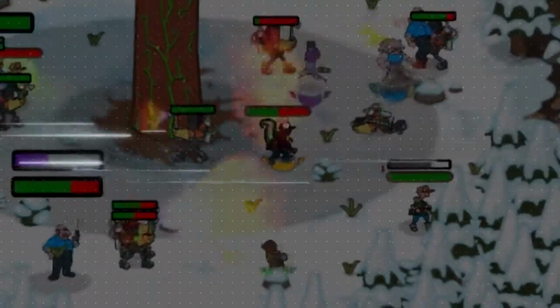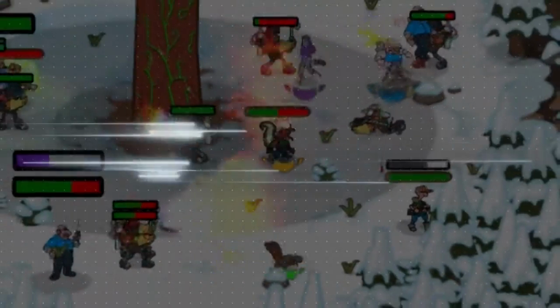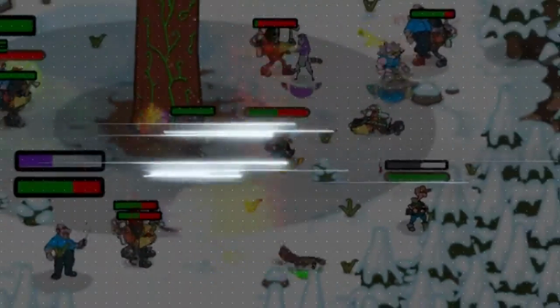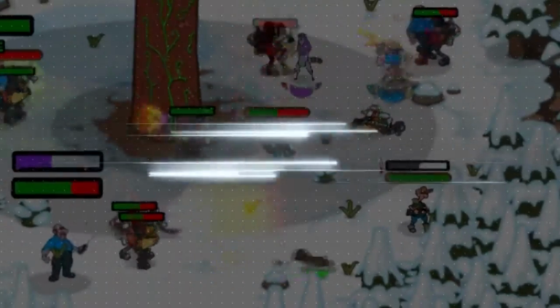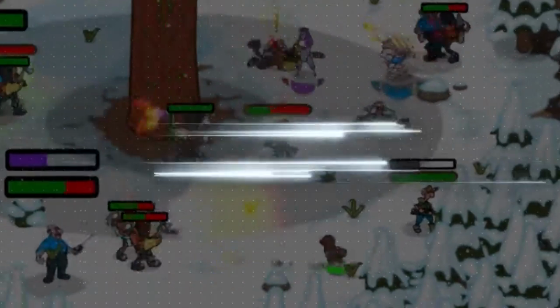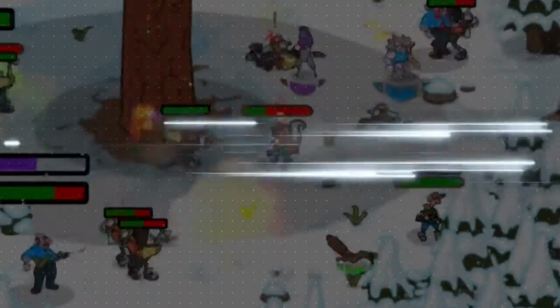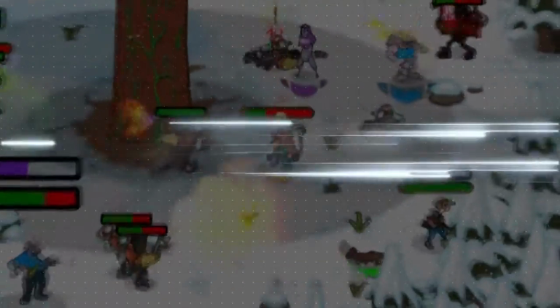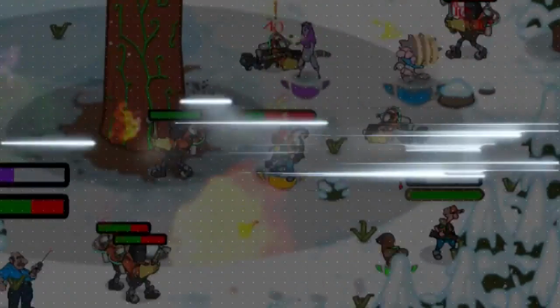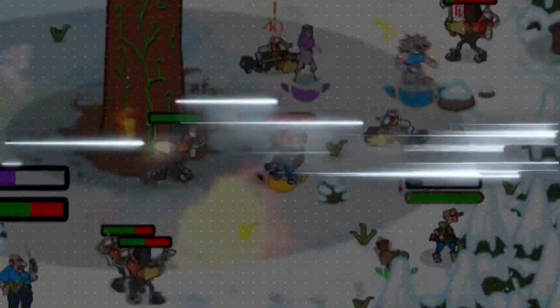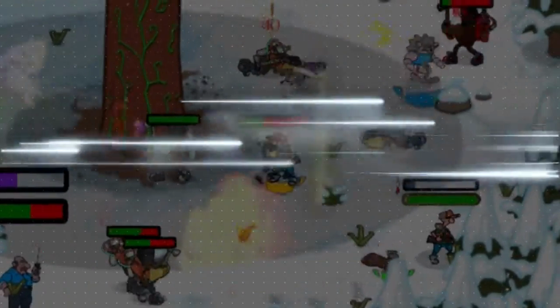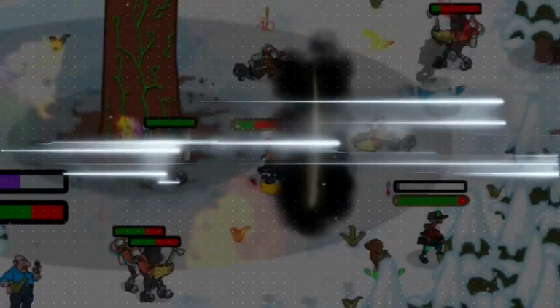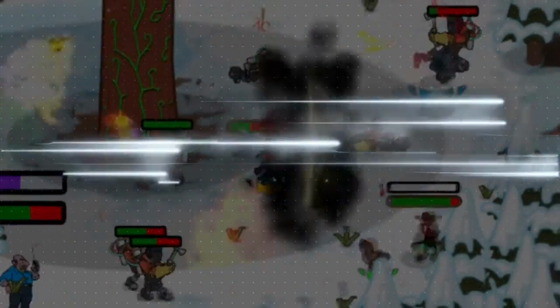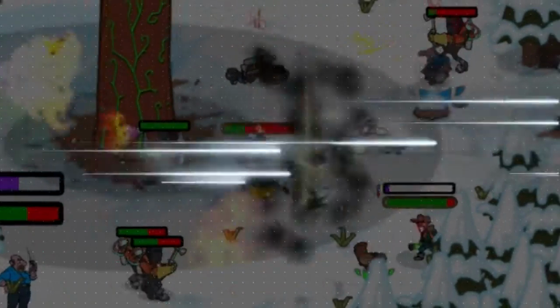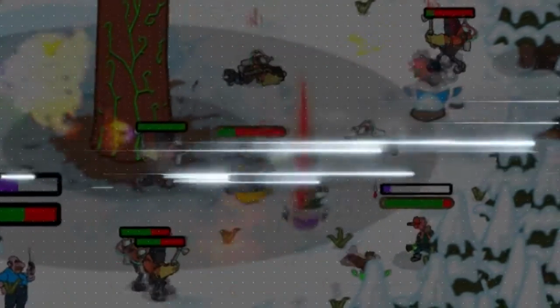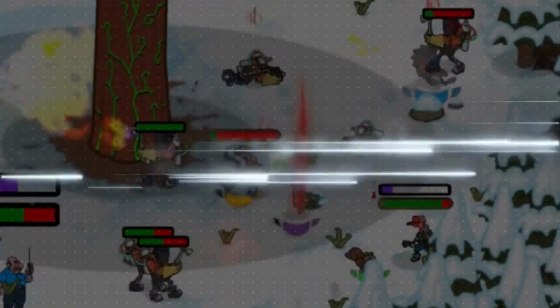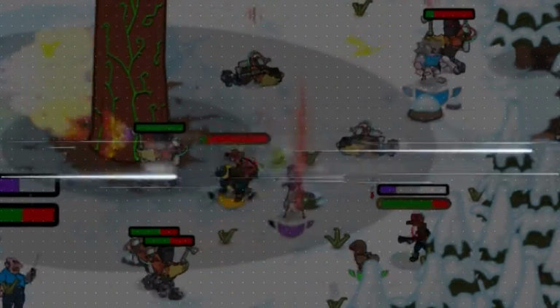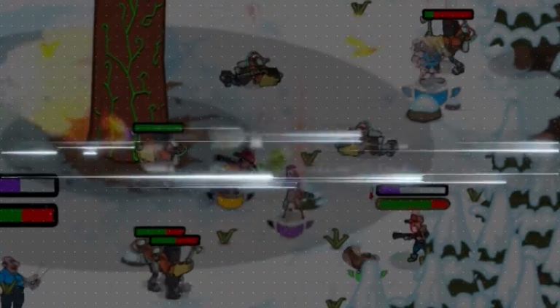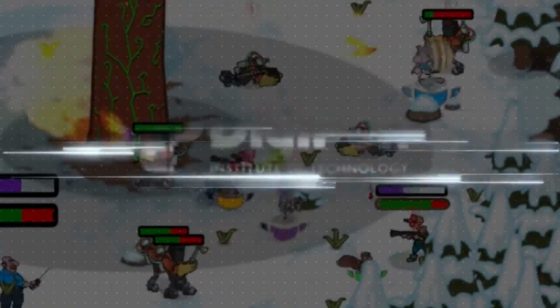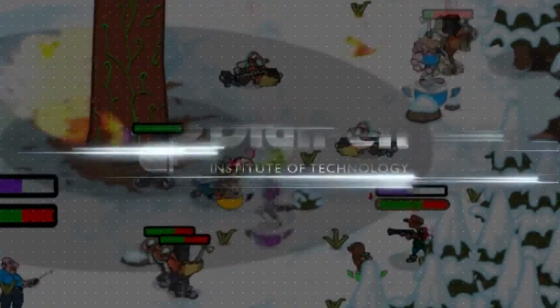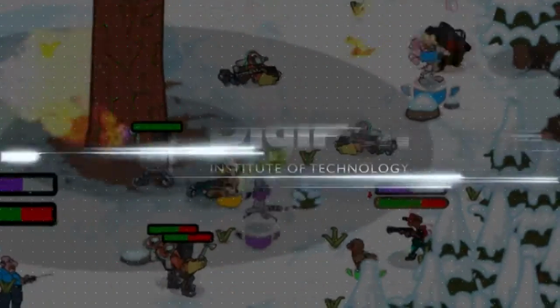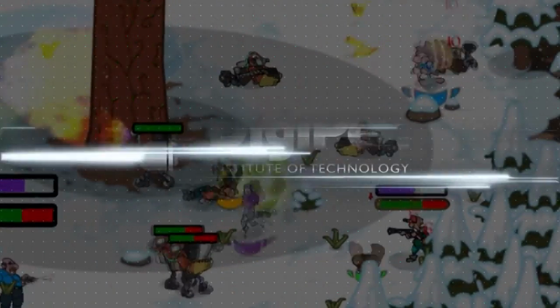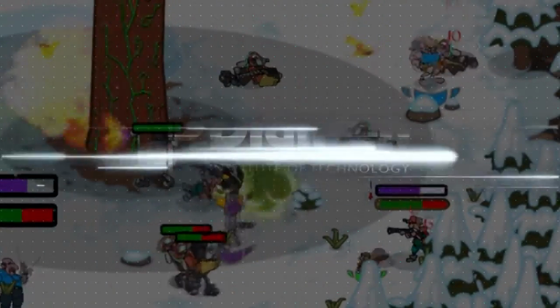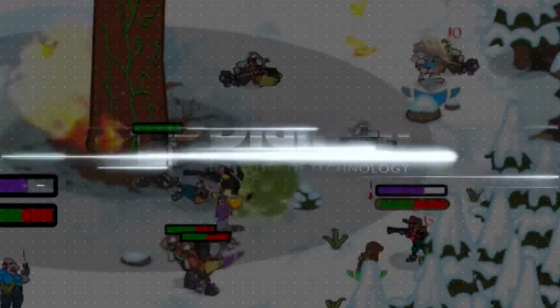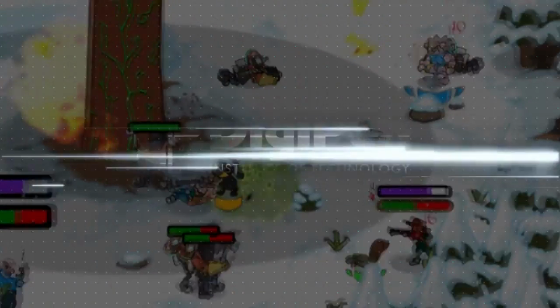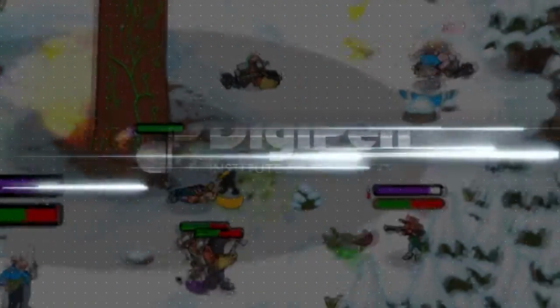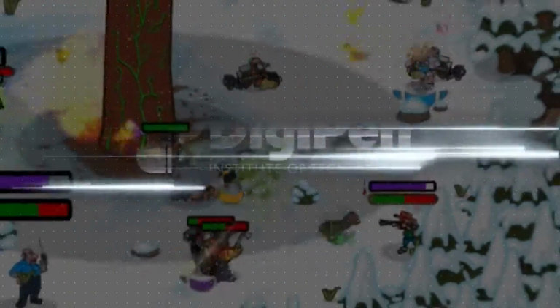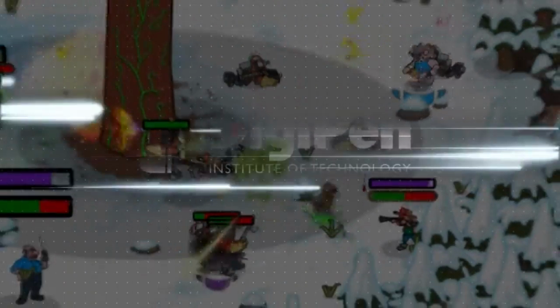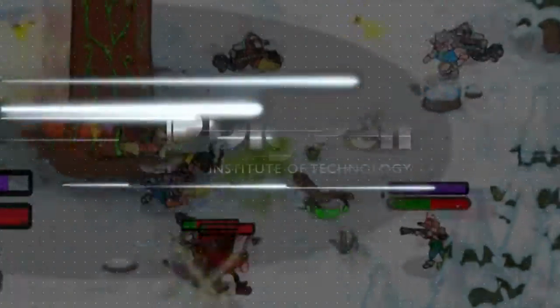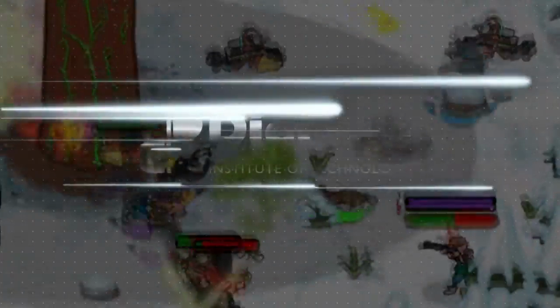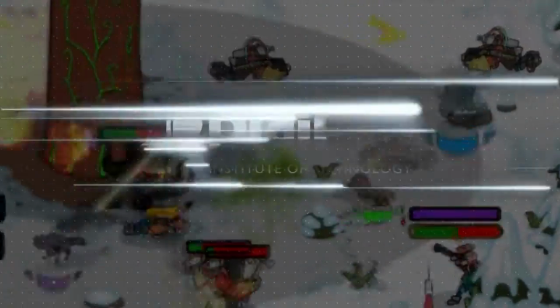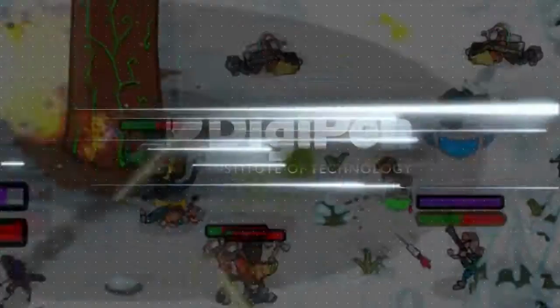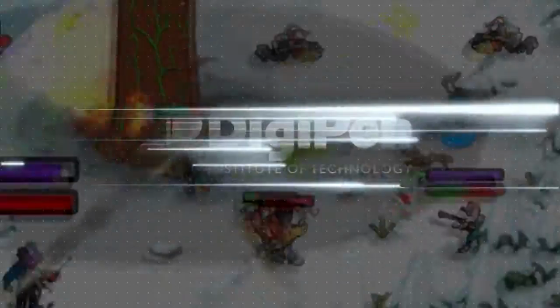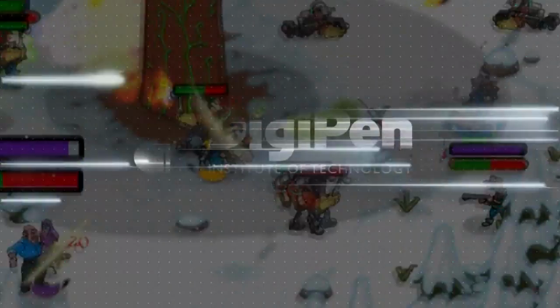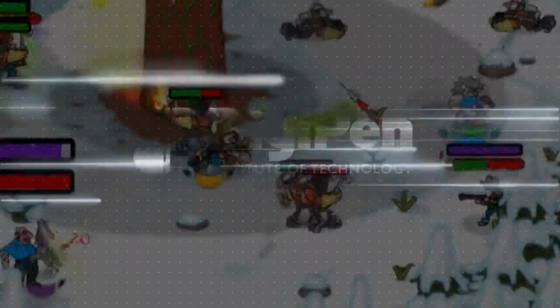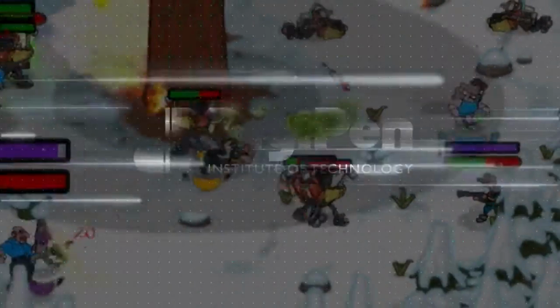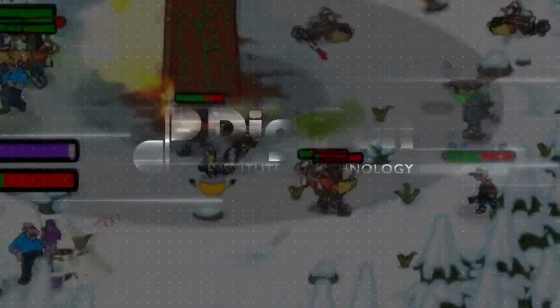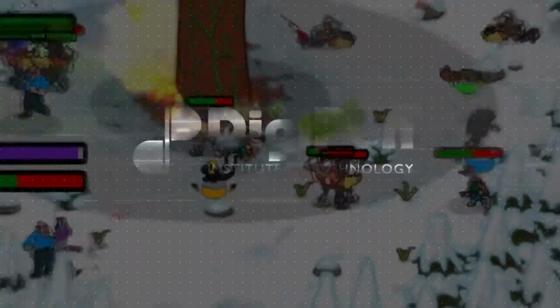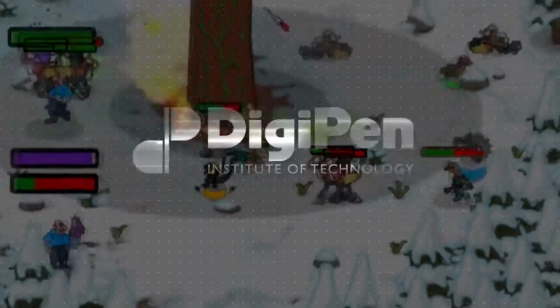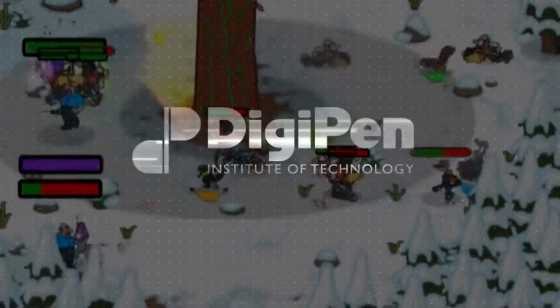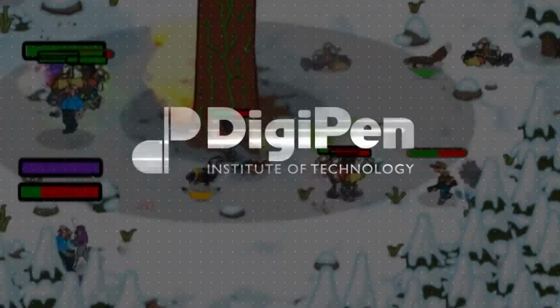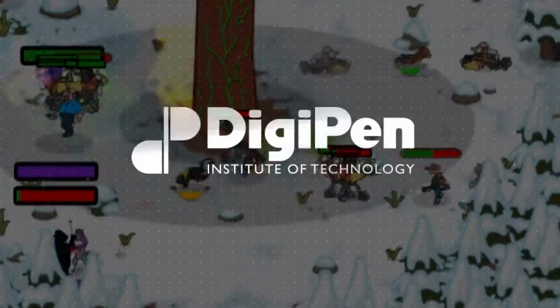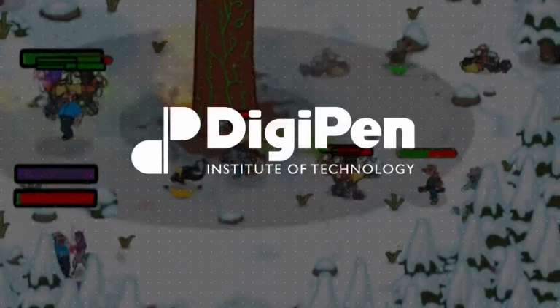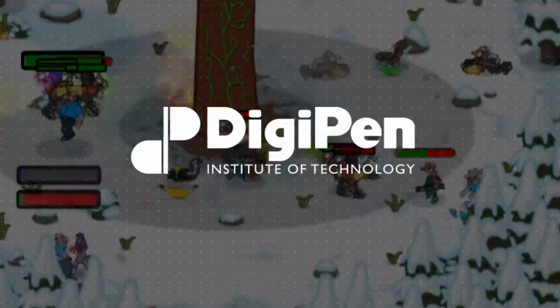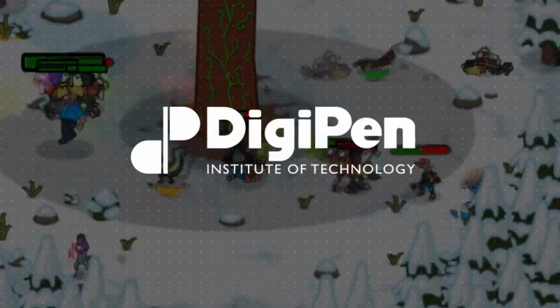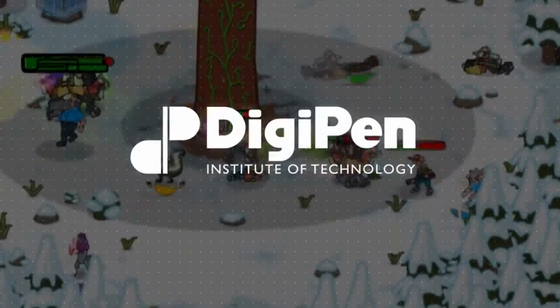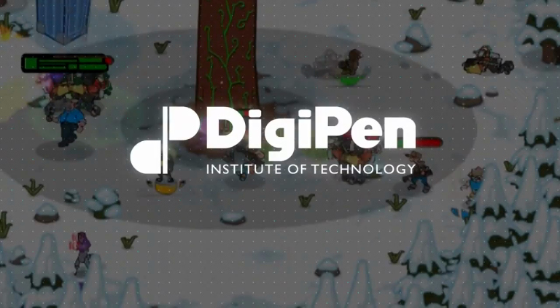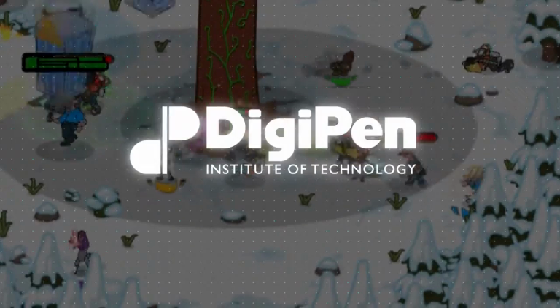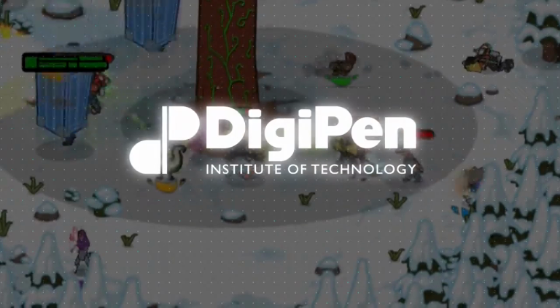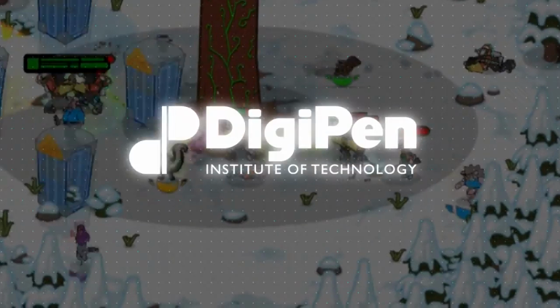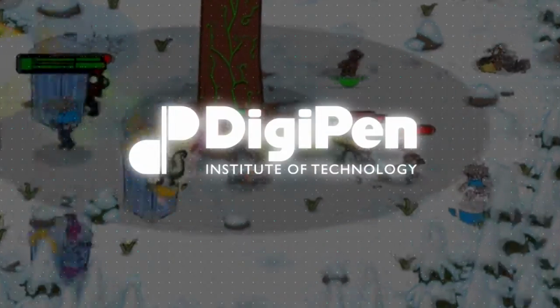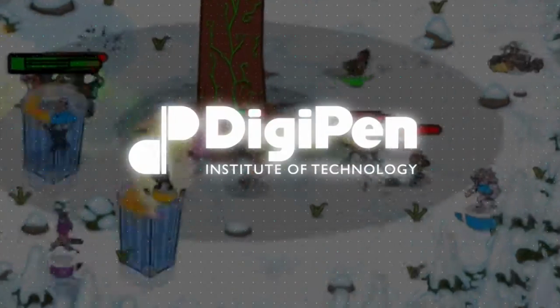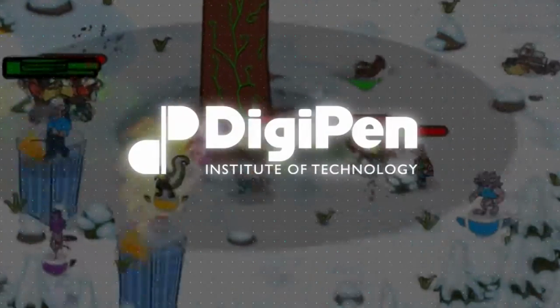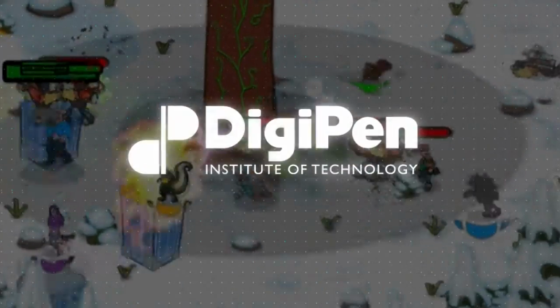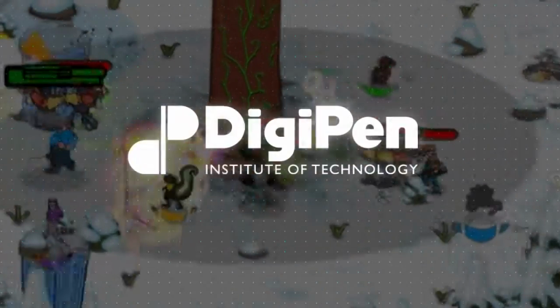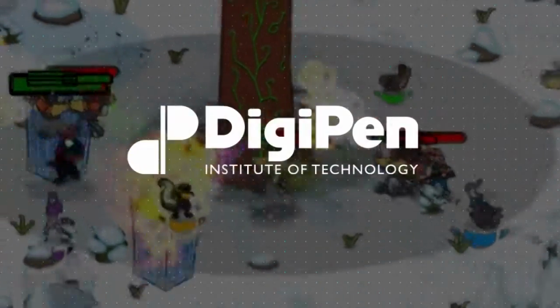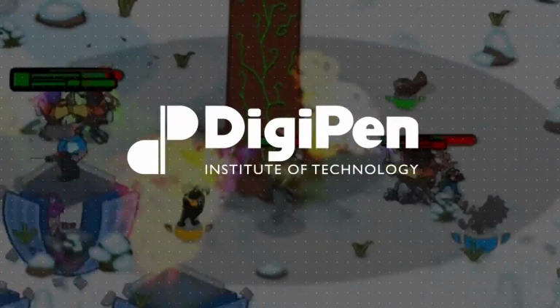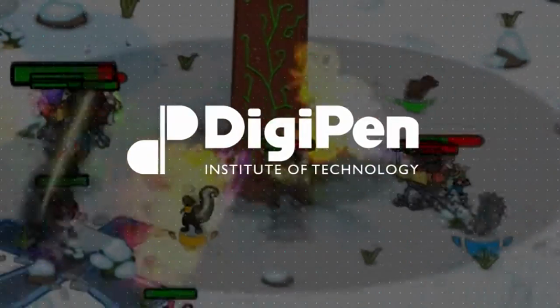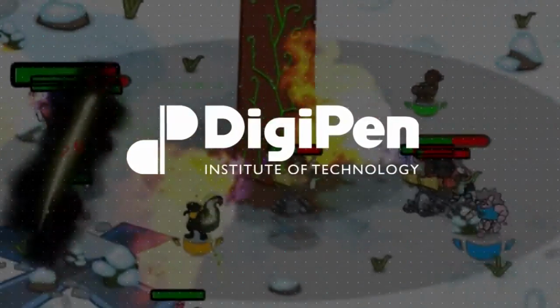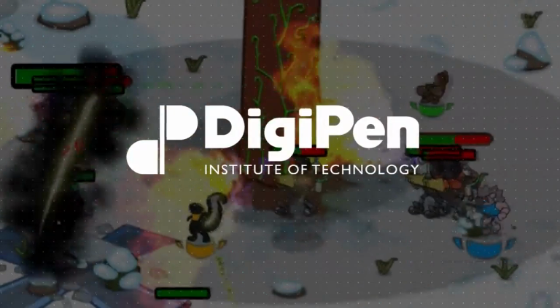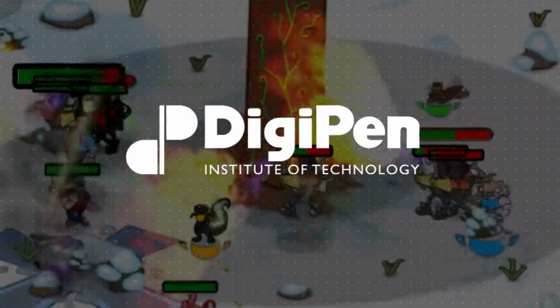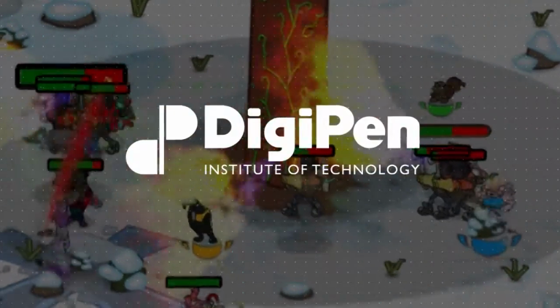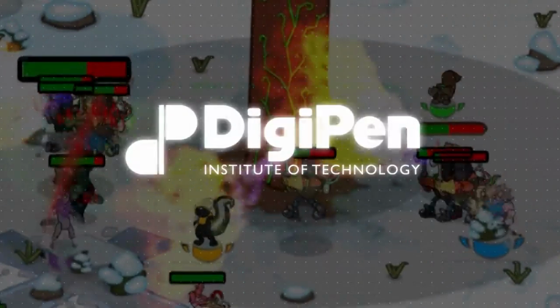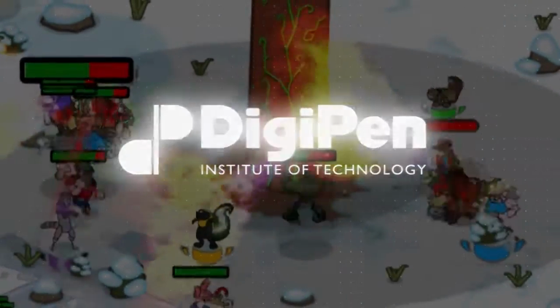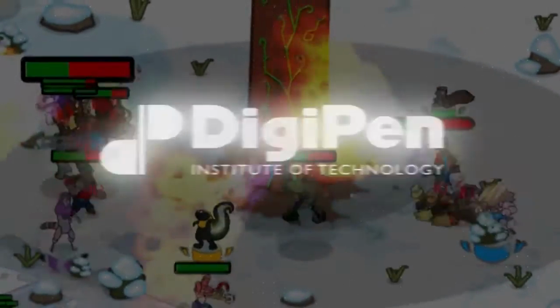Hi, I'm Ryan Baker and I'm one of the co-designers on Nuts Forest Friends. And I'm Mickey Cushing and I'm also a co-designer on Nuts Forest Friends.